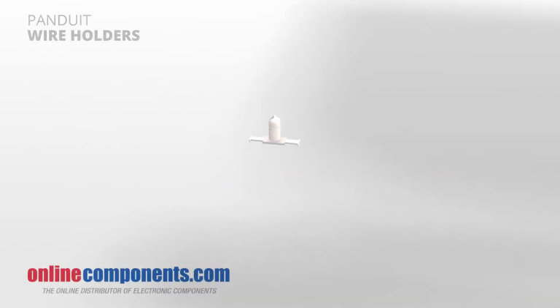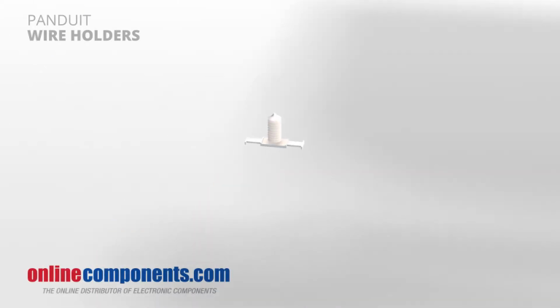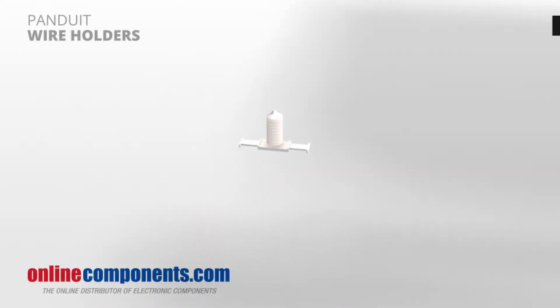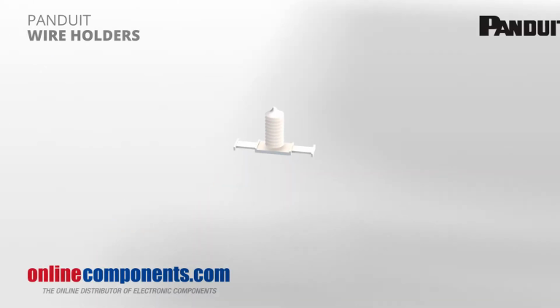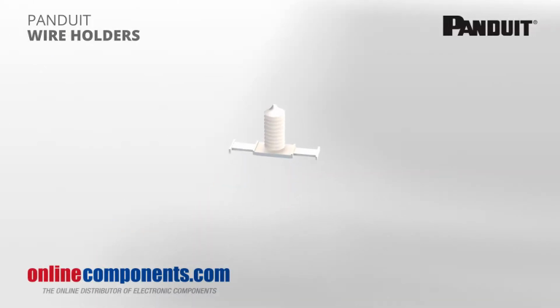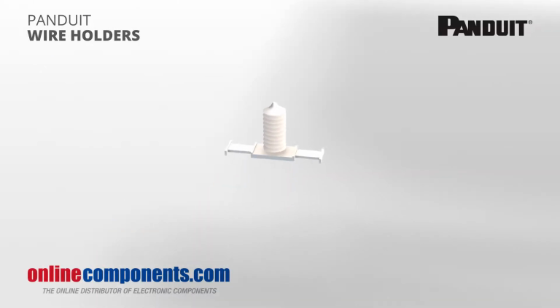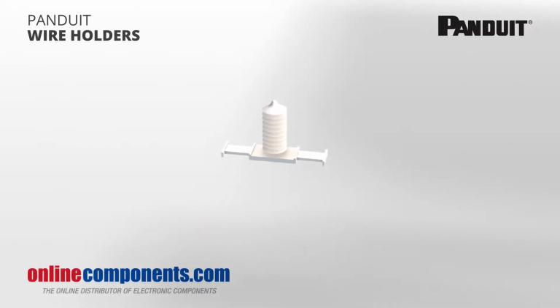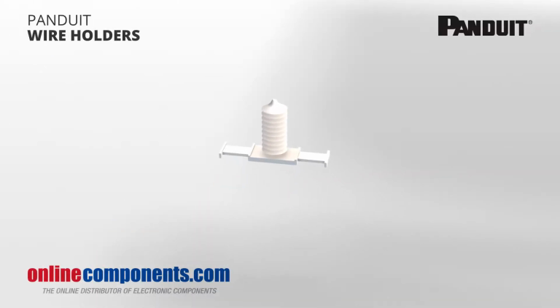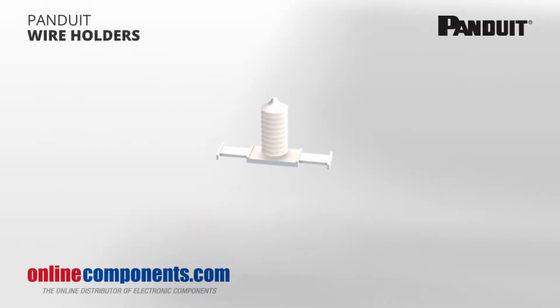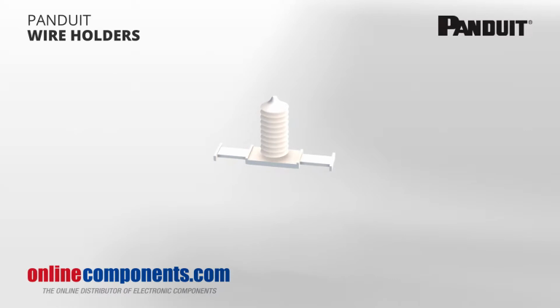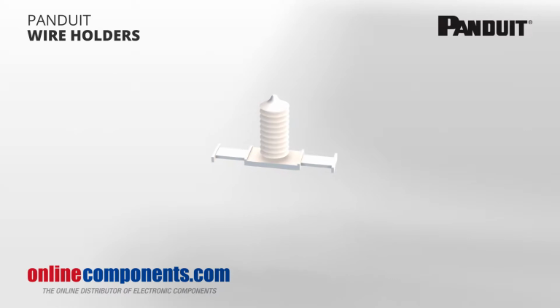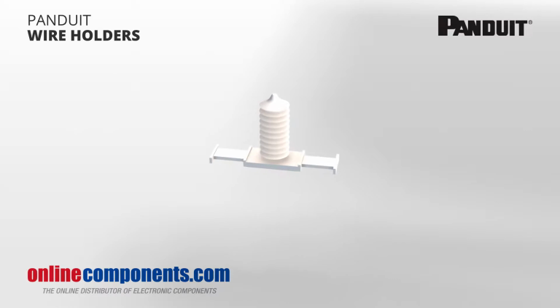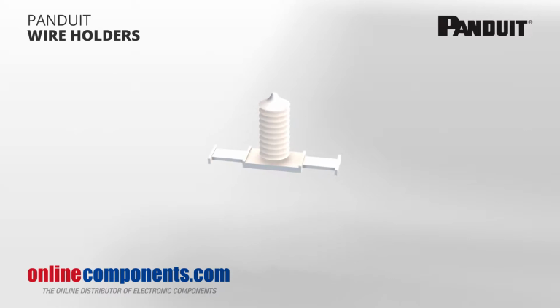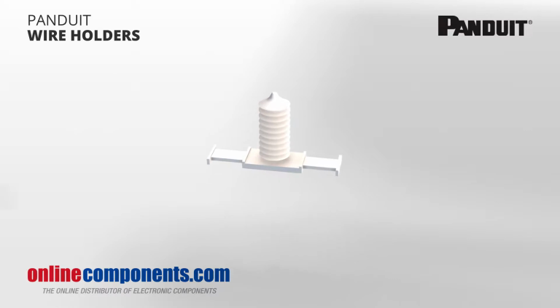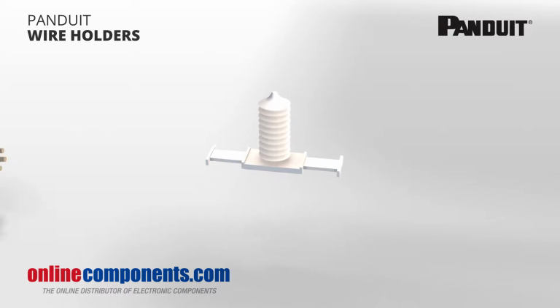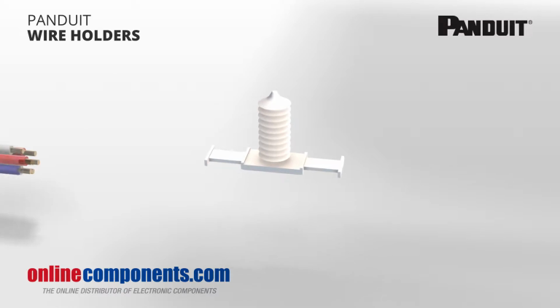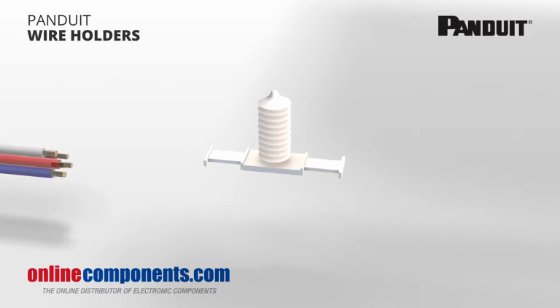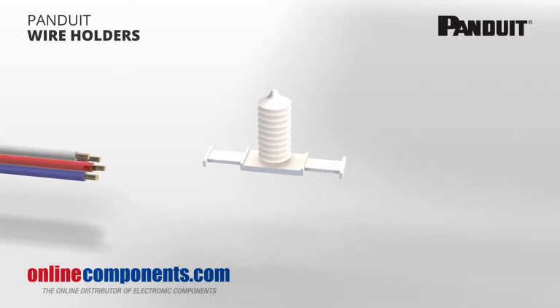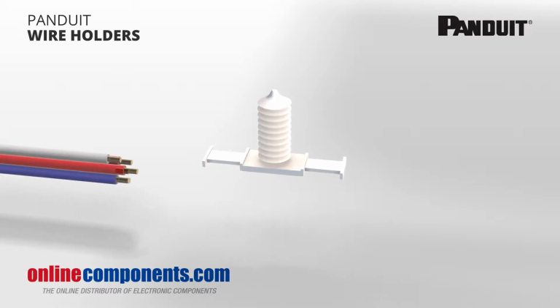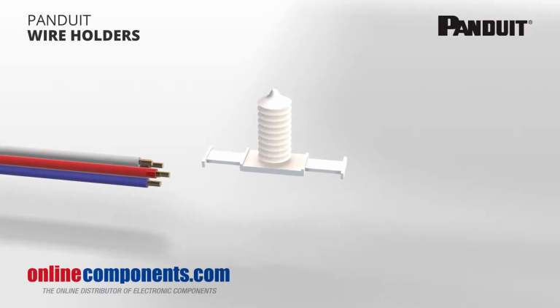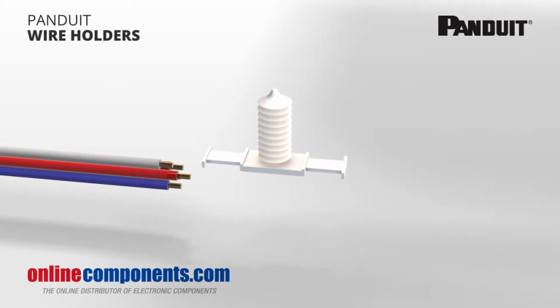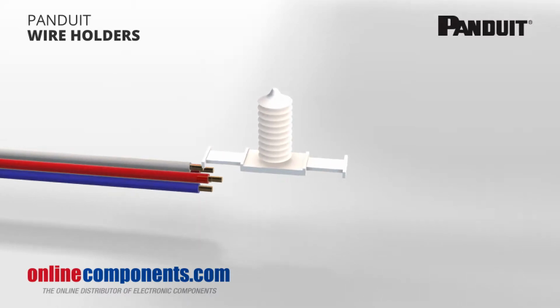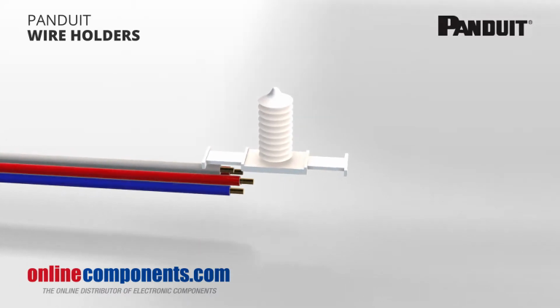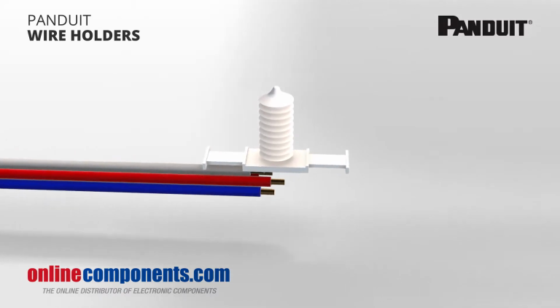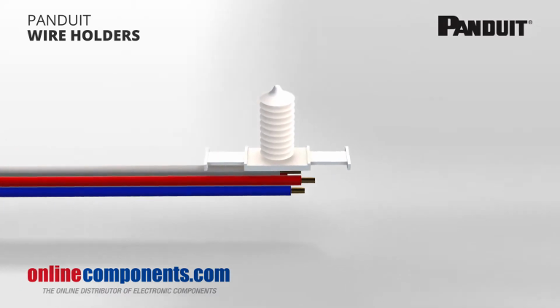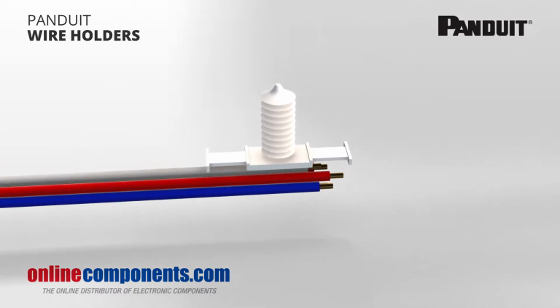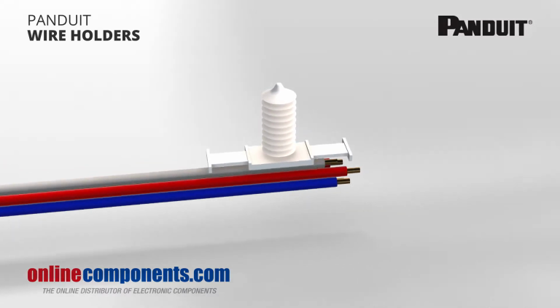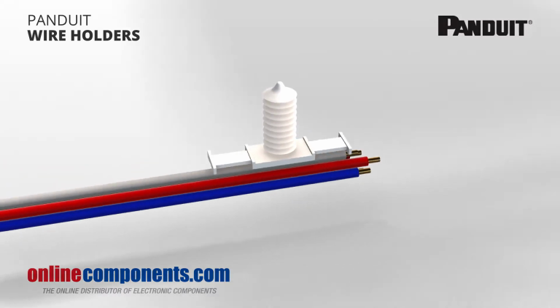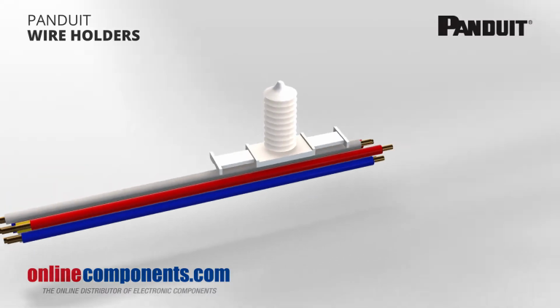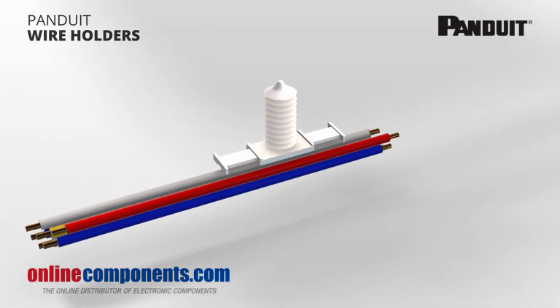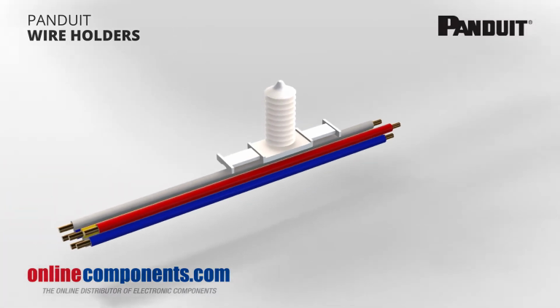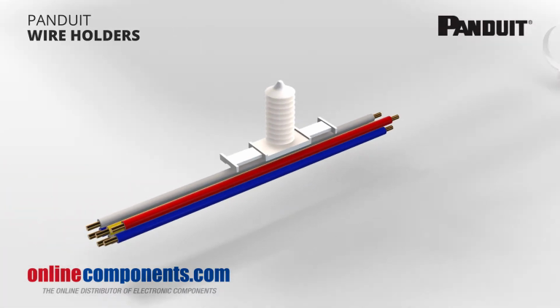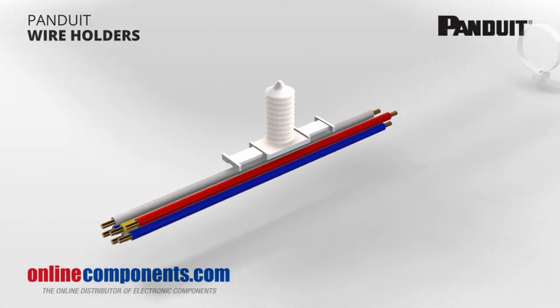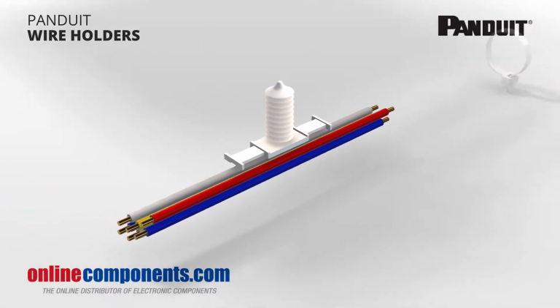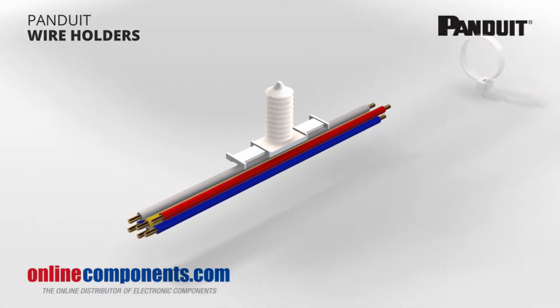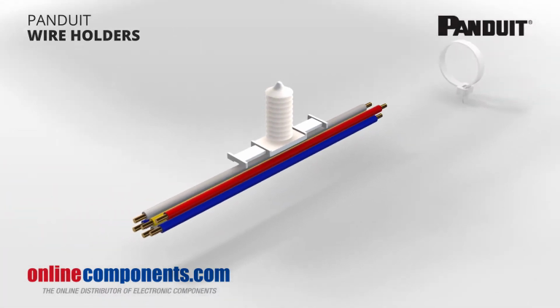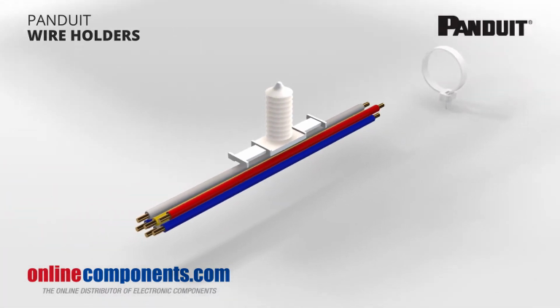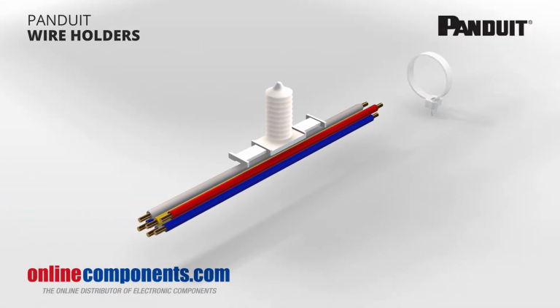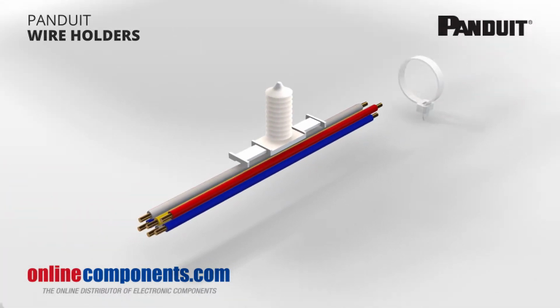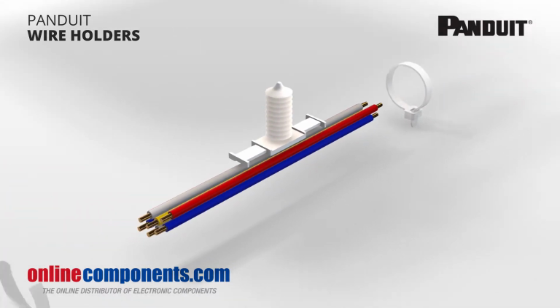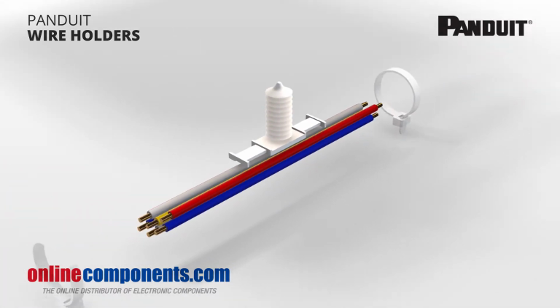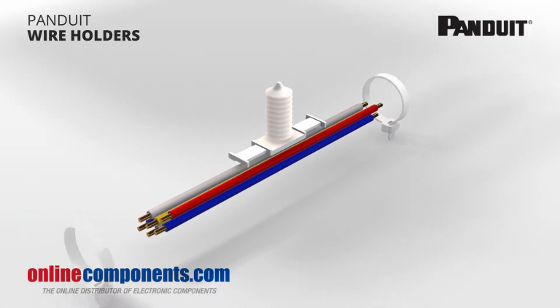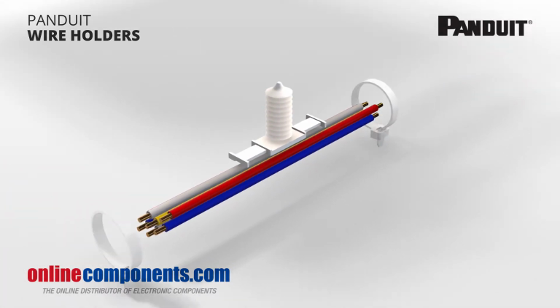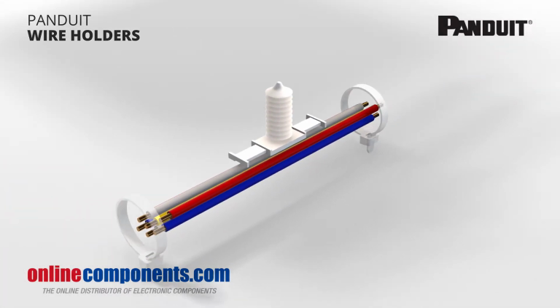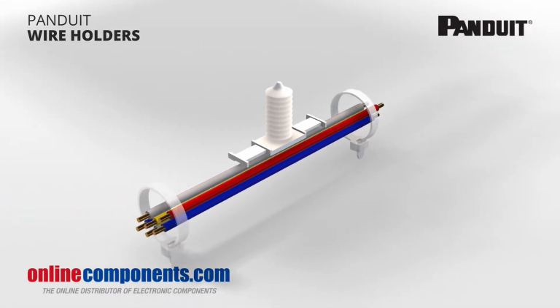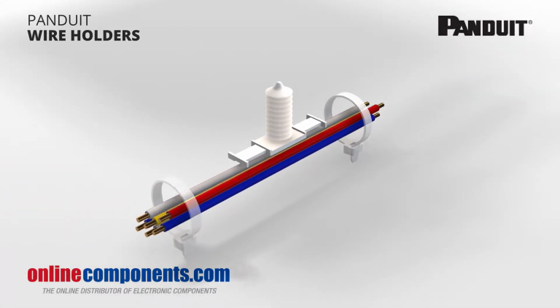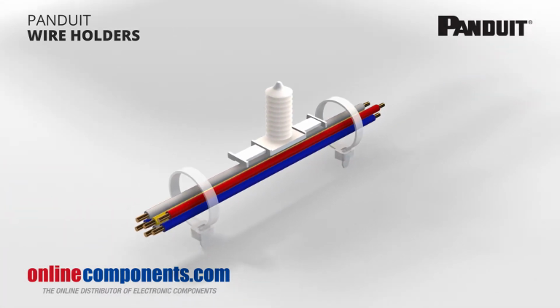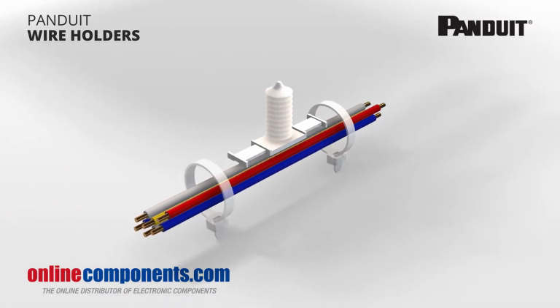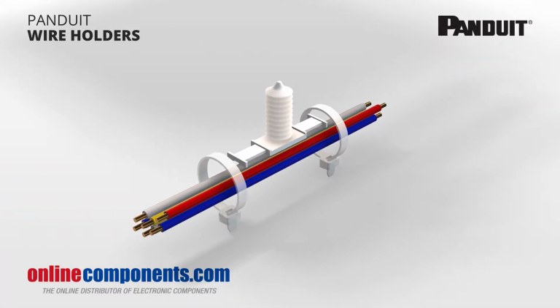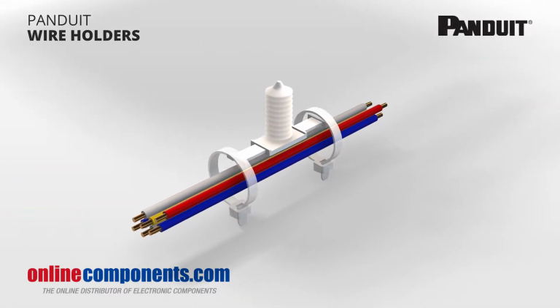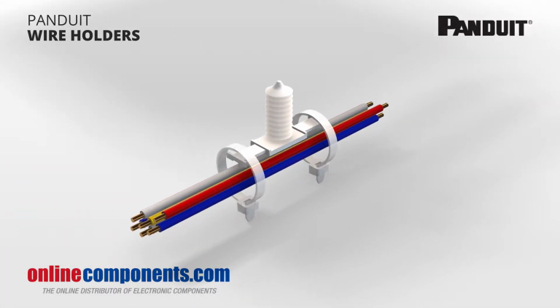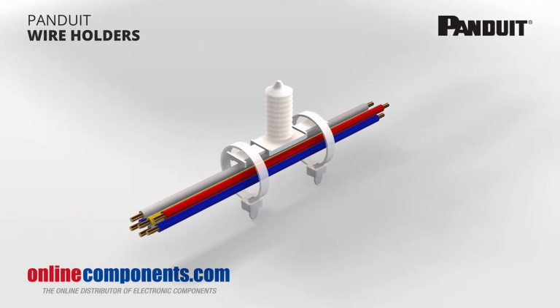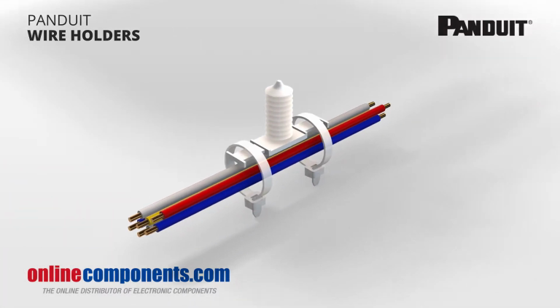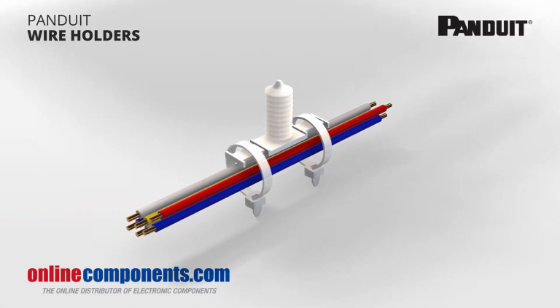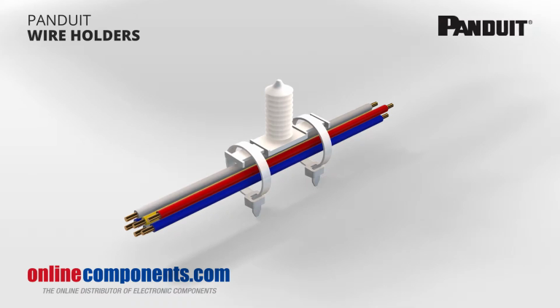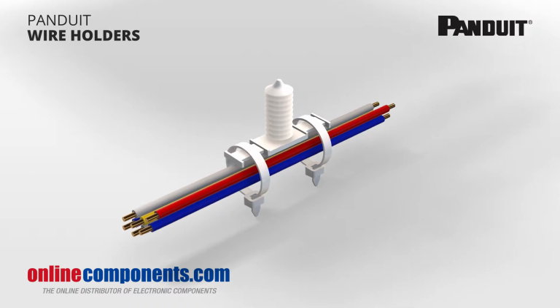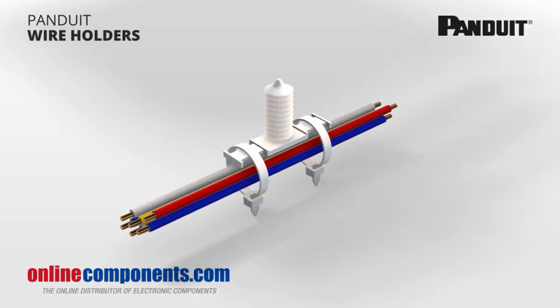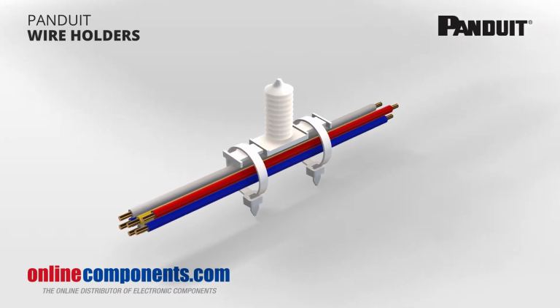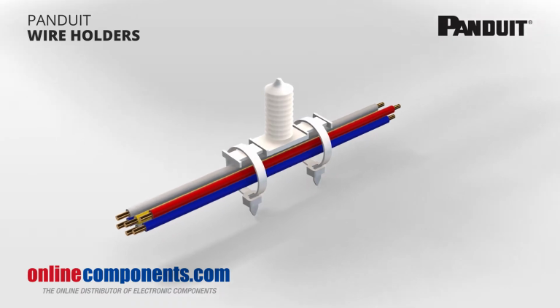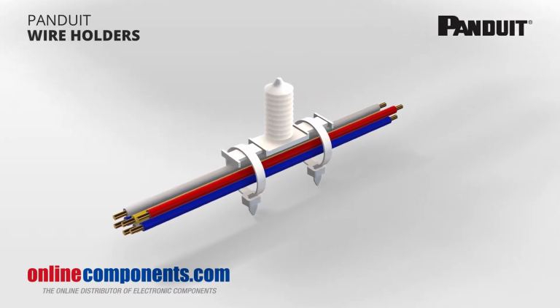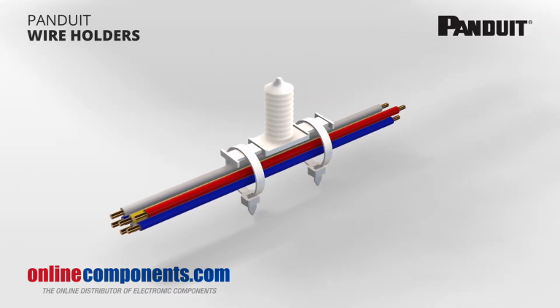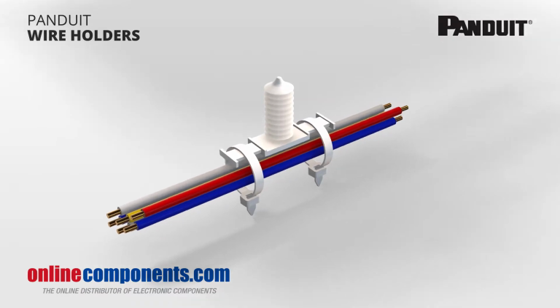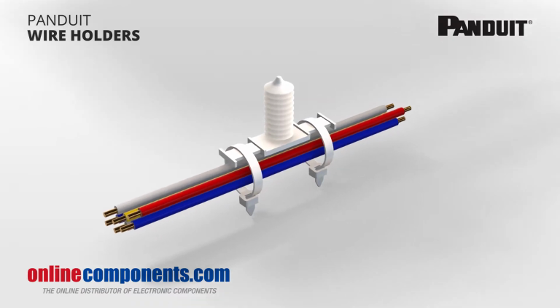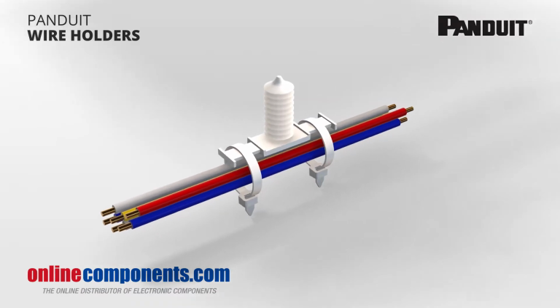Wire harness fixtures and cable tie-outs hold the cables in the appropriate places to make certain that they don't get caught or rub against things they shouldn't.